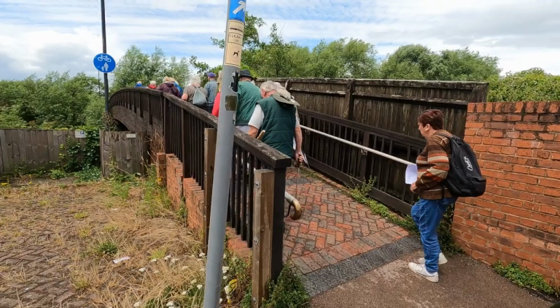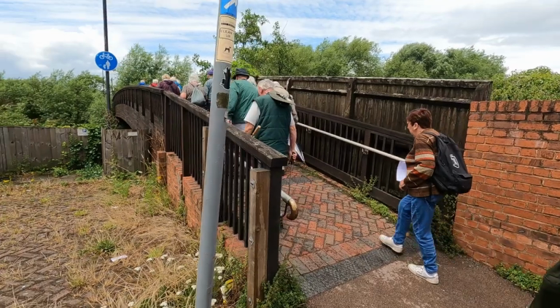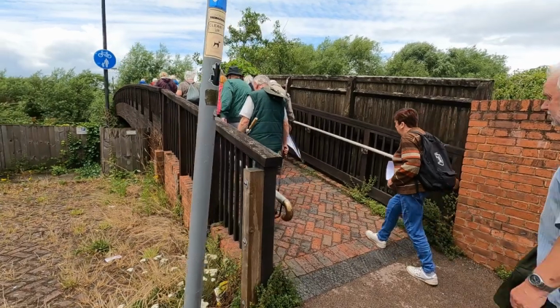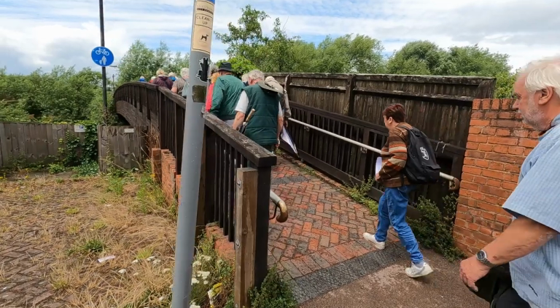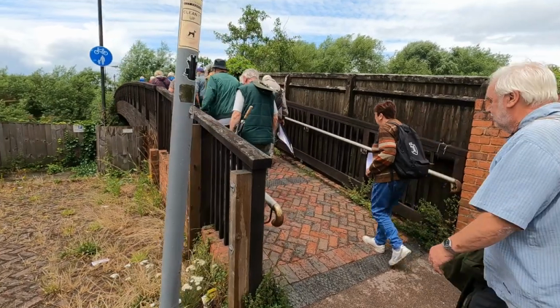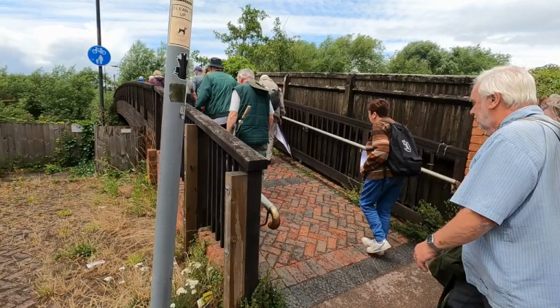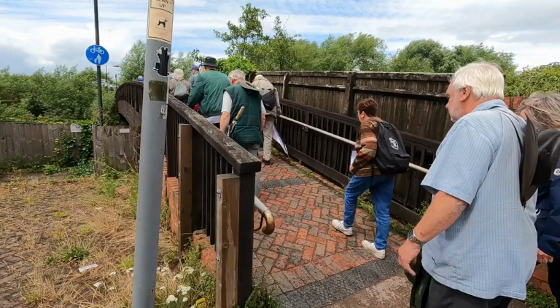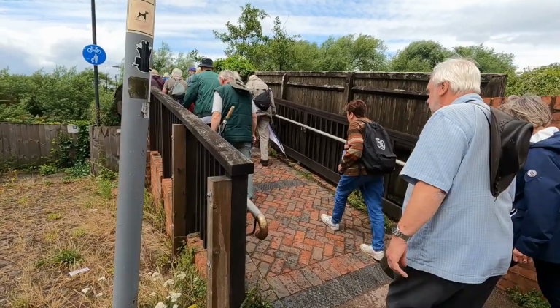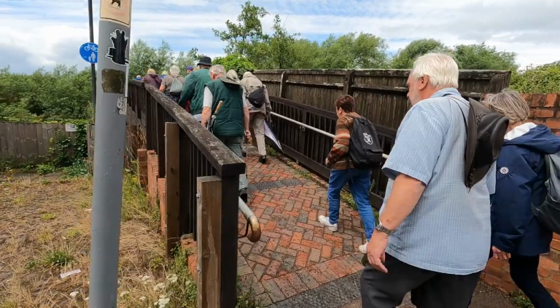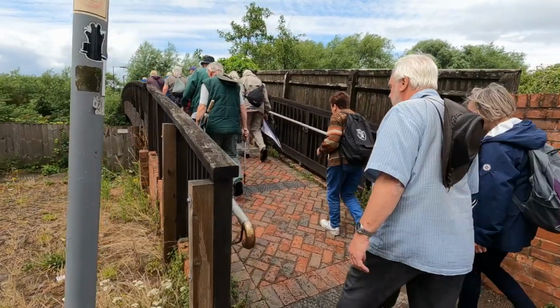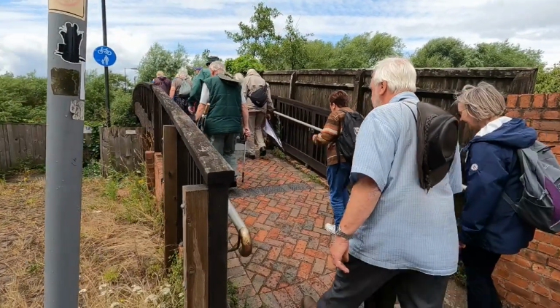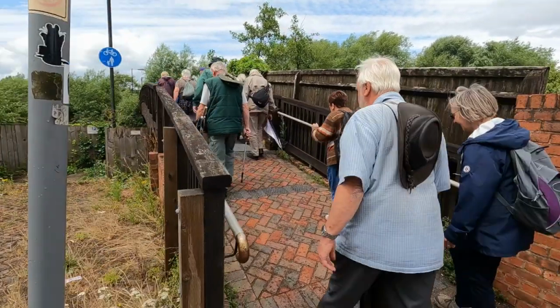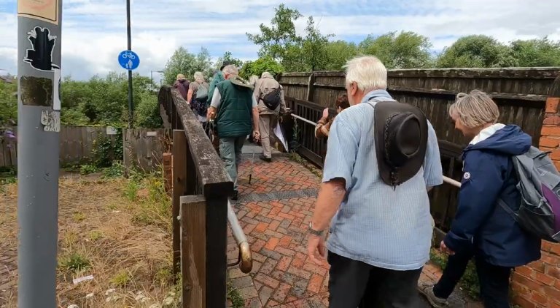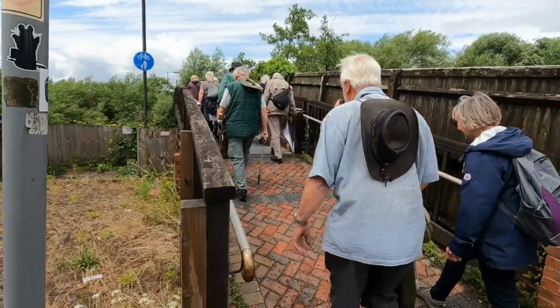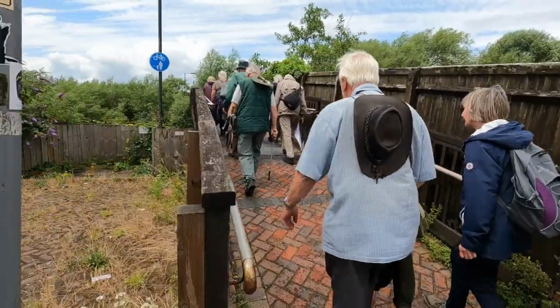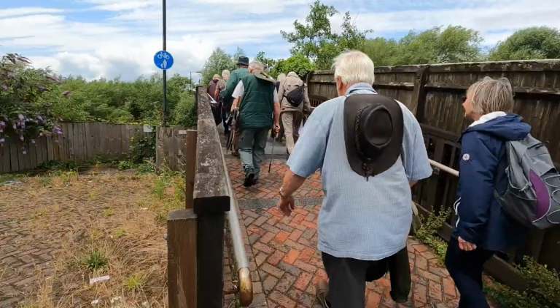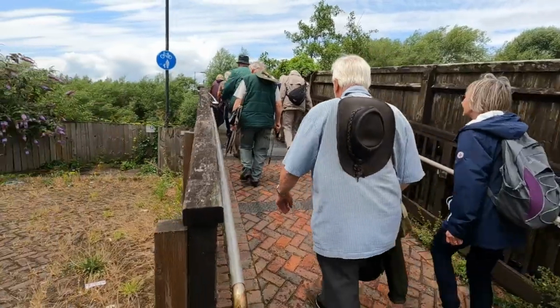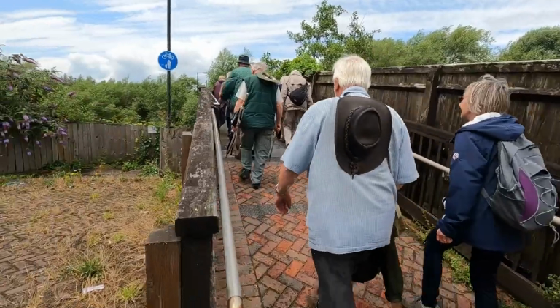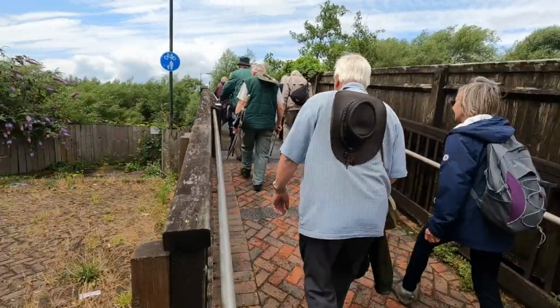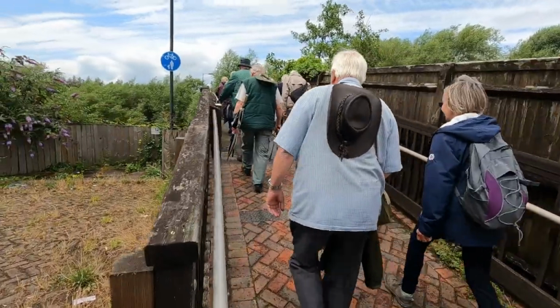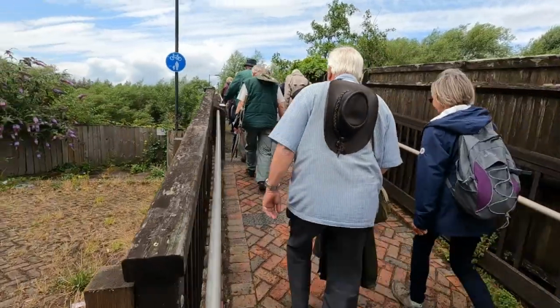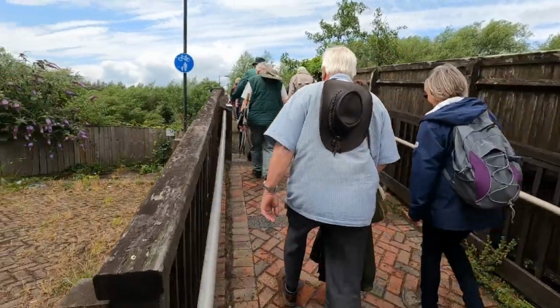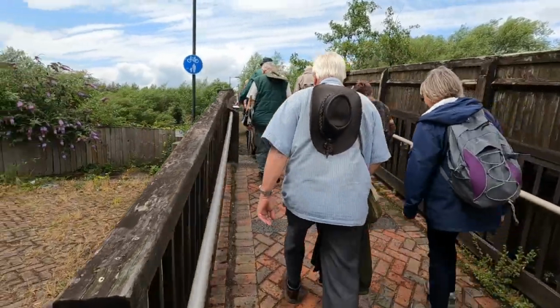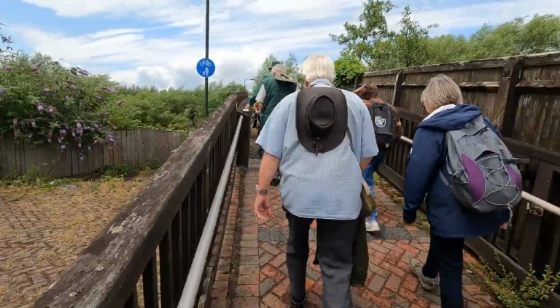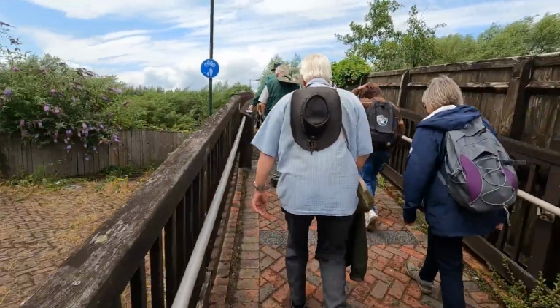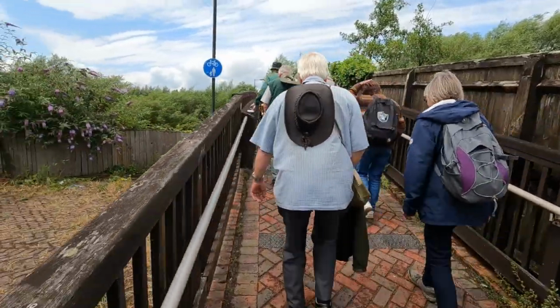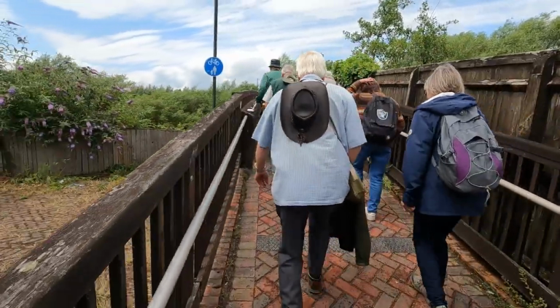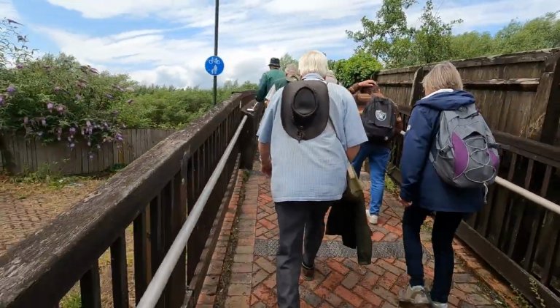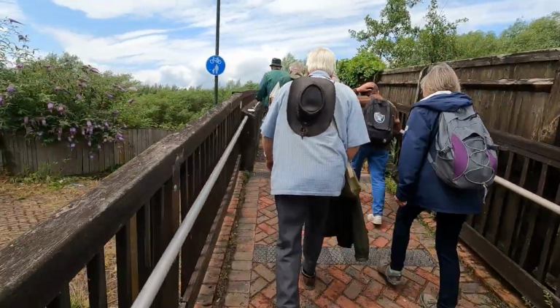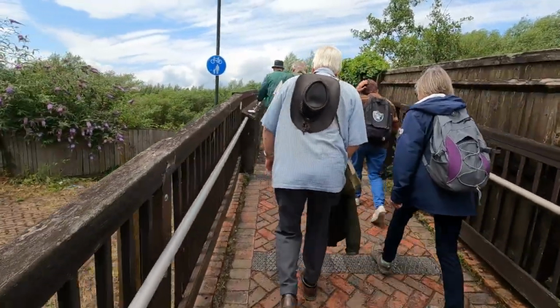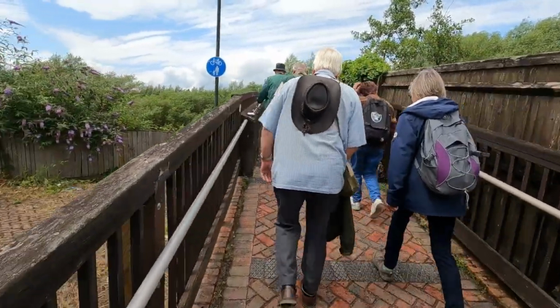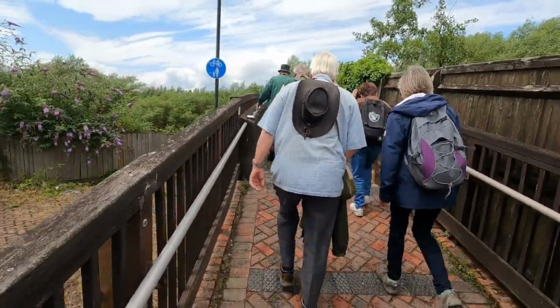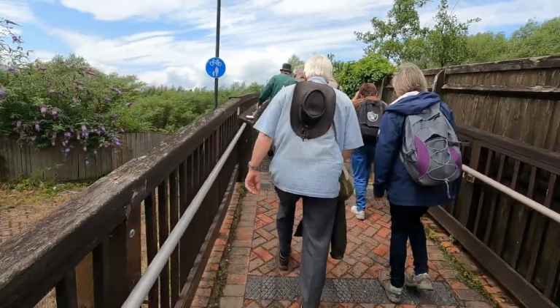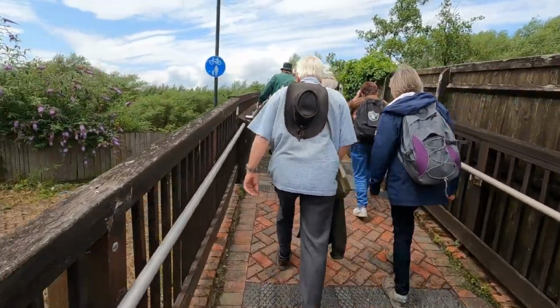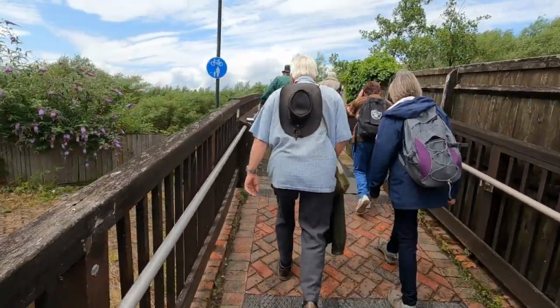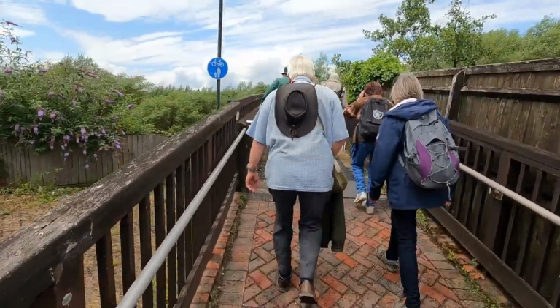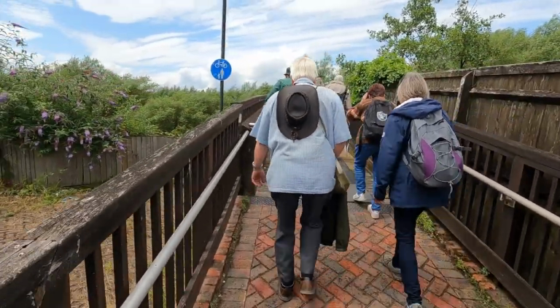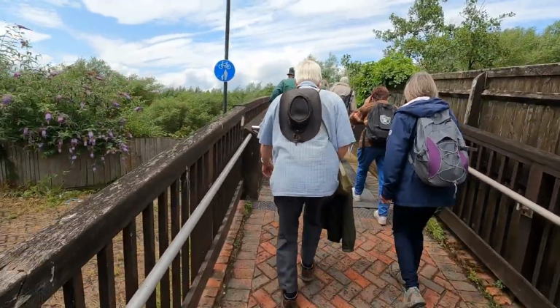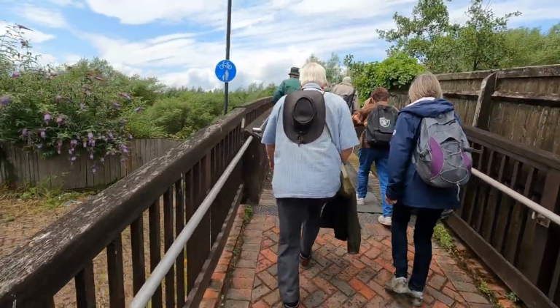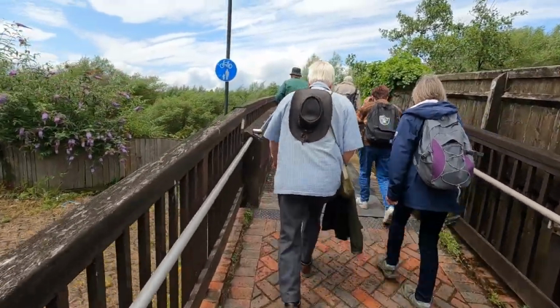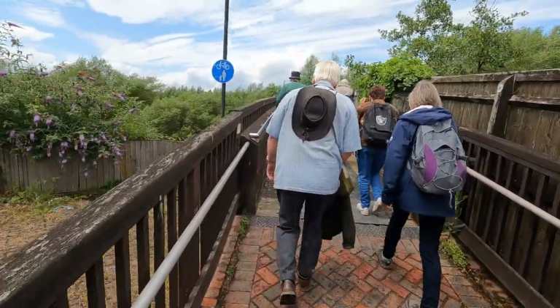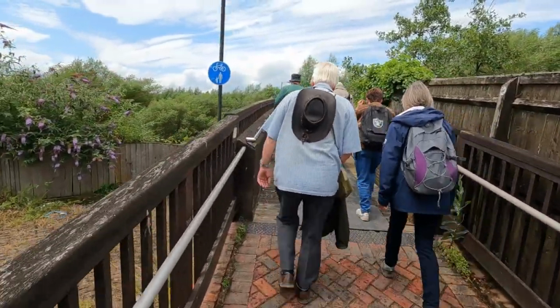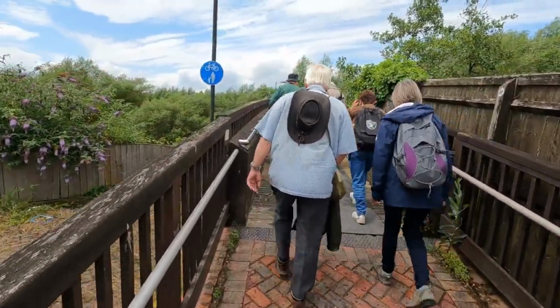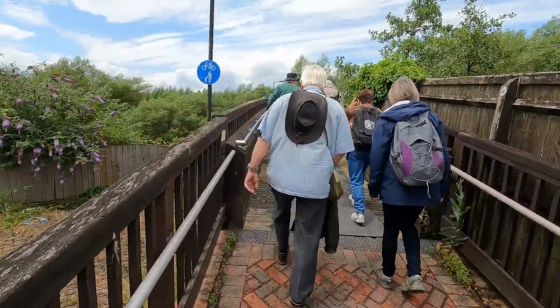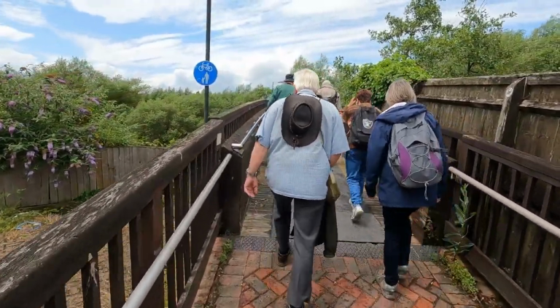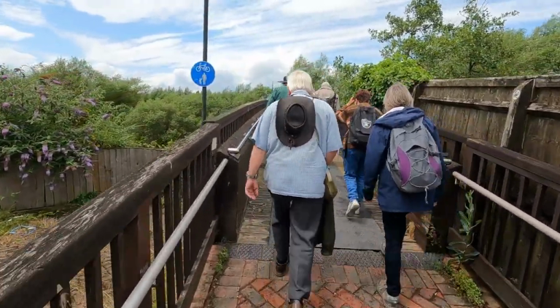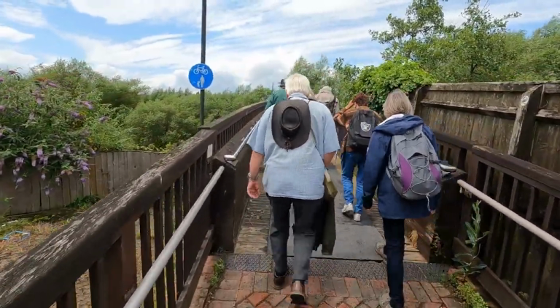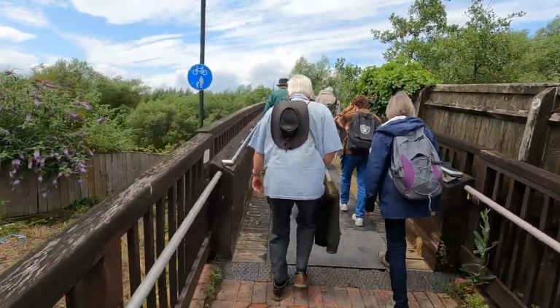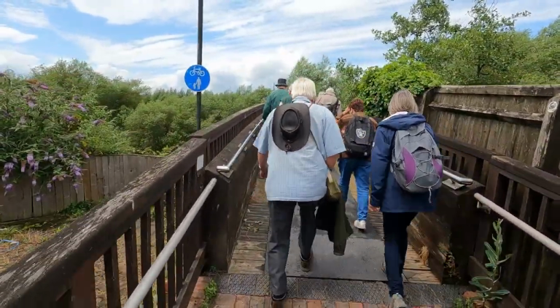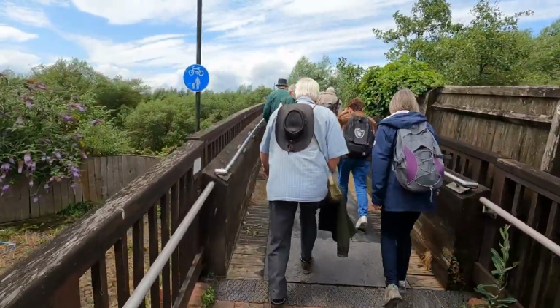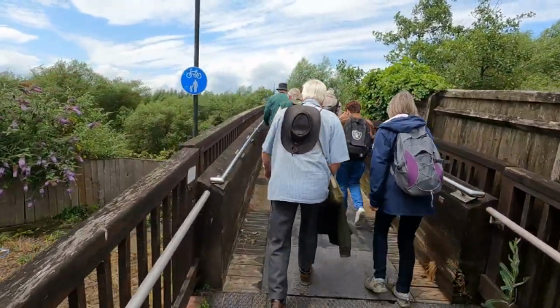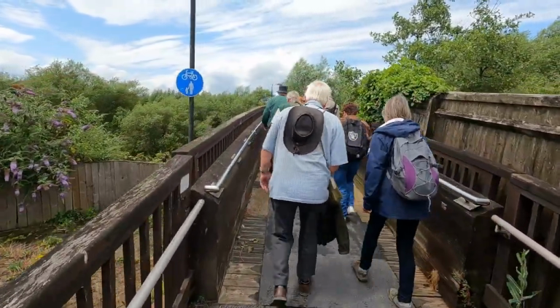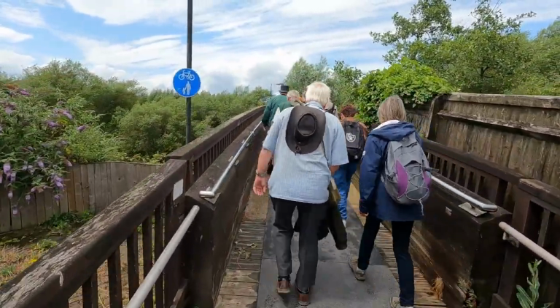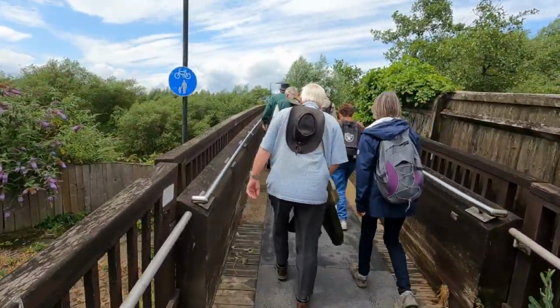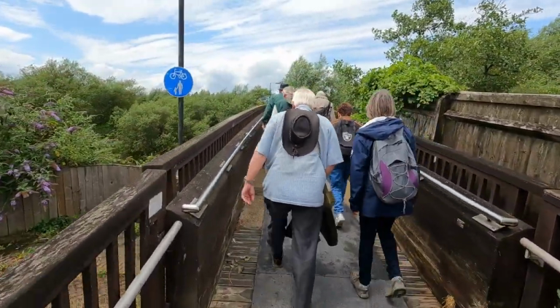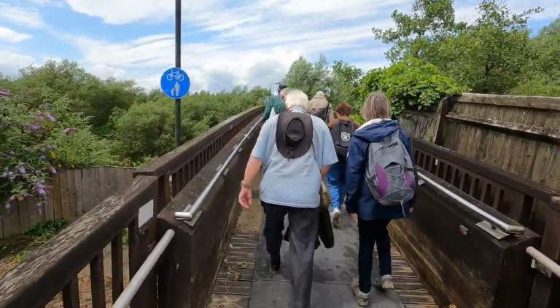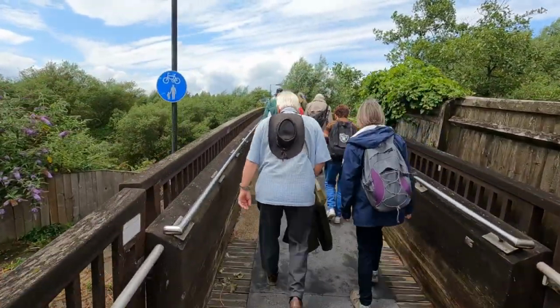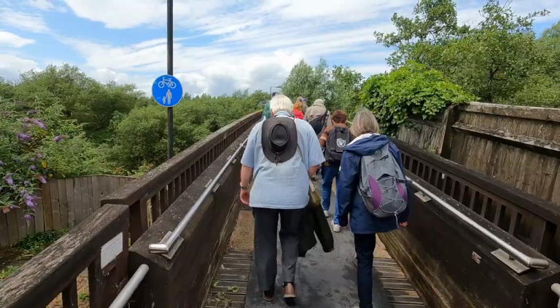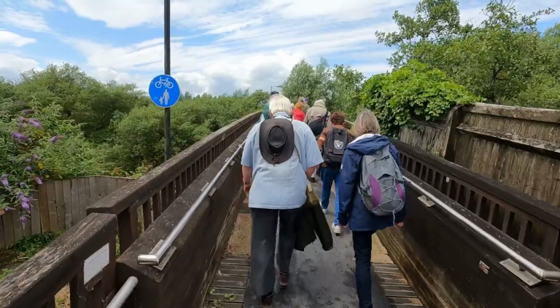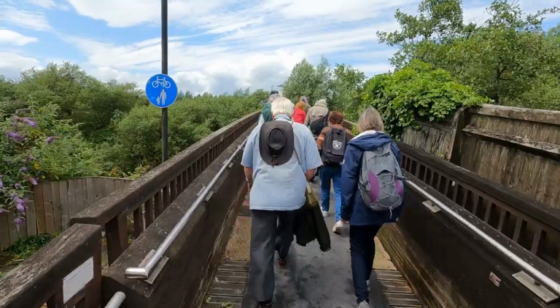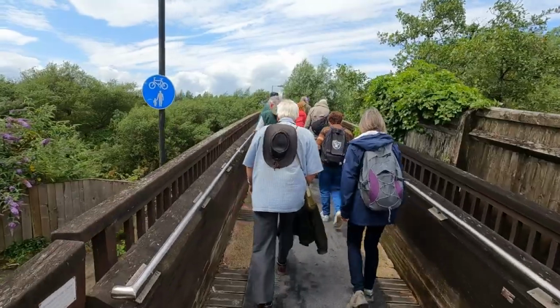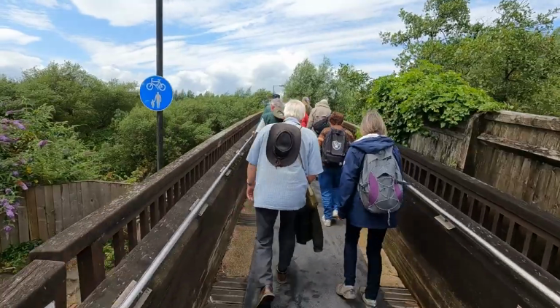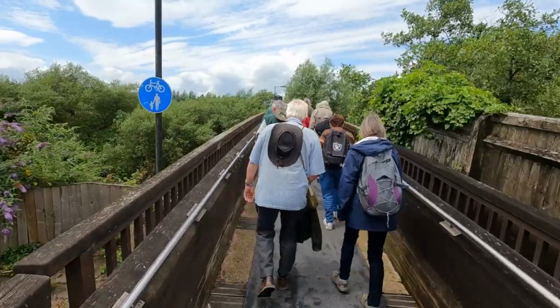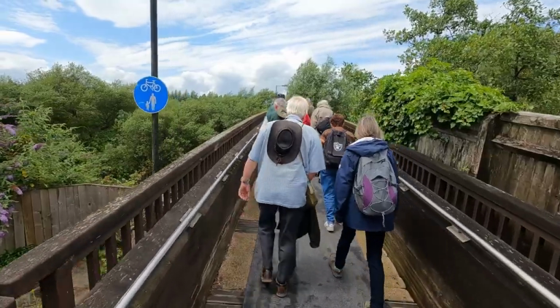Access from Gloucester Docks is simply crossing Severn Road at the lock and walking over Castle Meads footbridge, built in 1987.